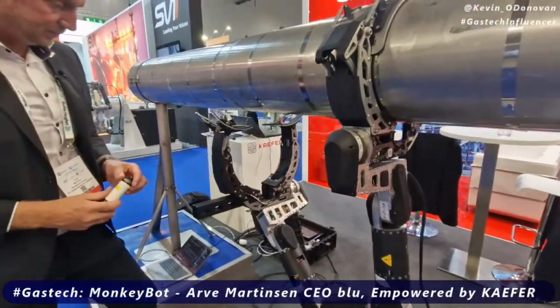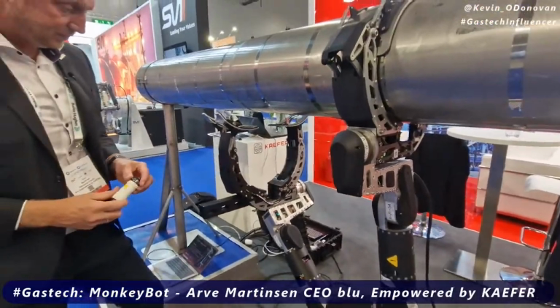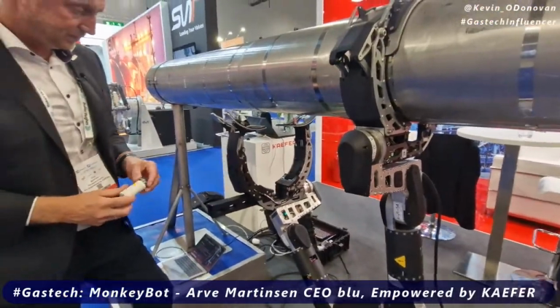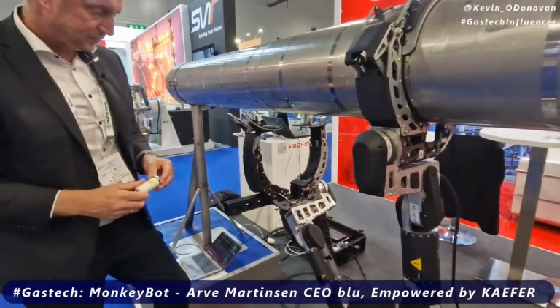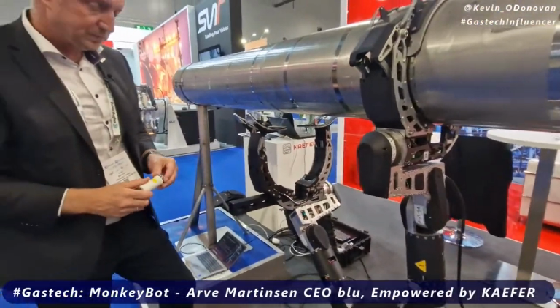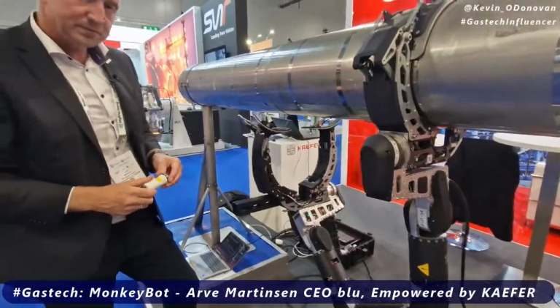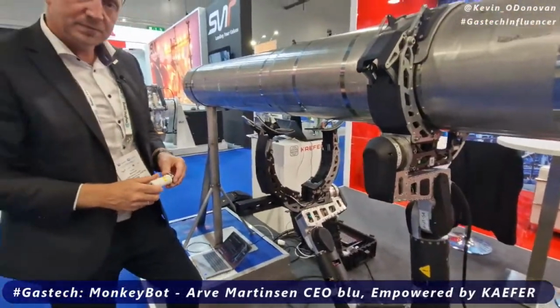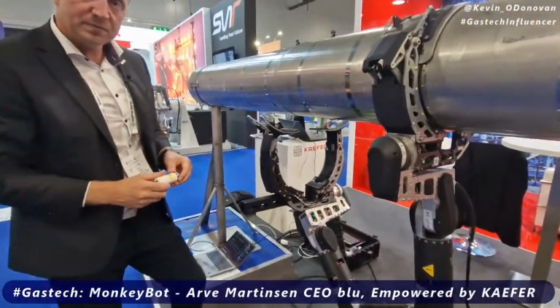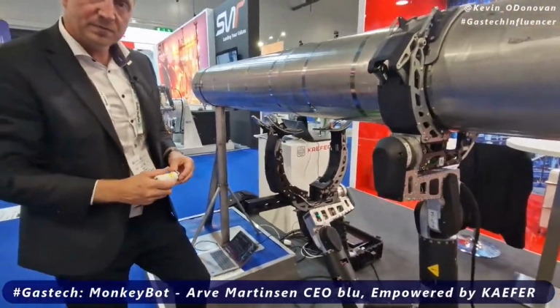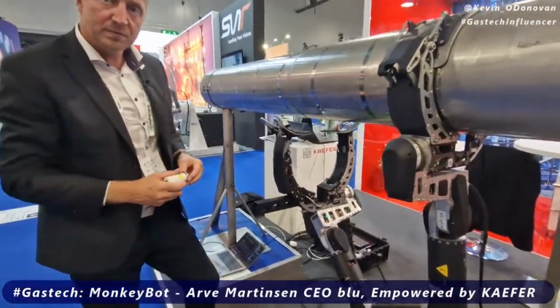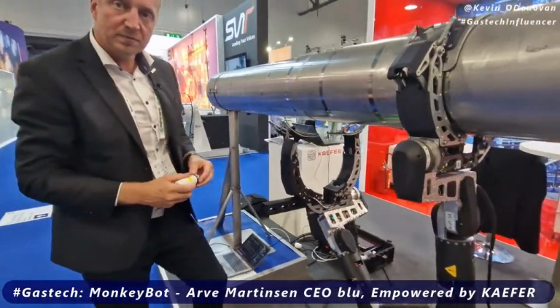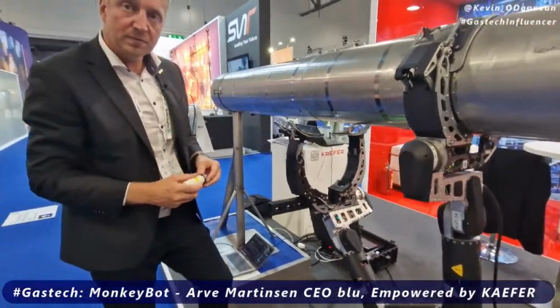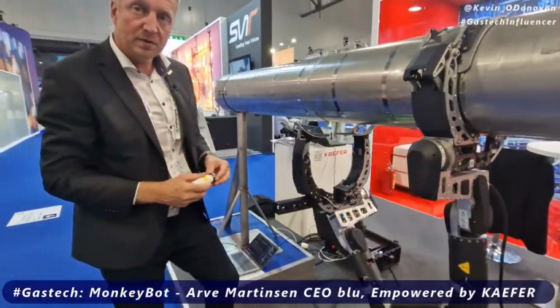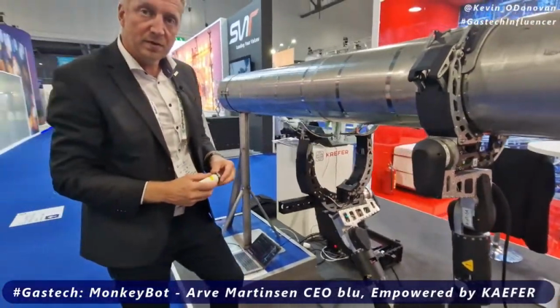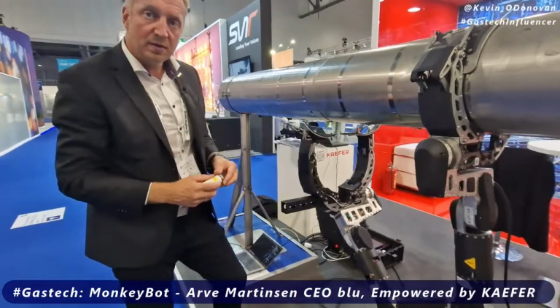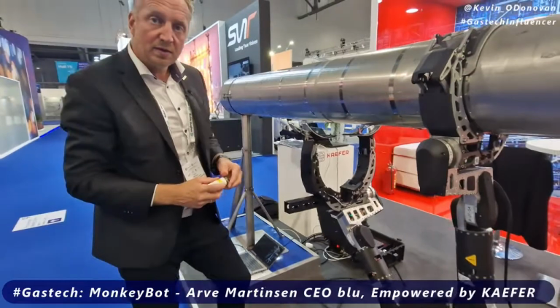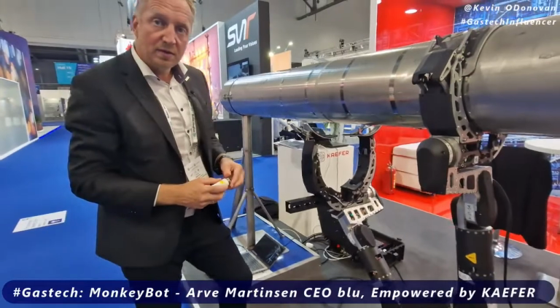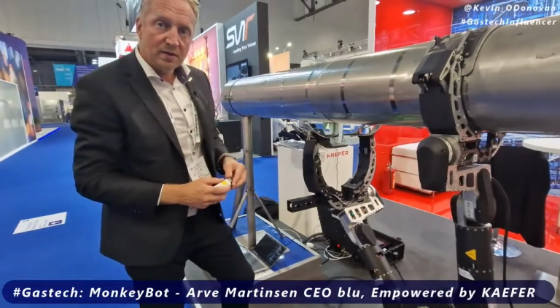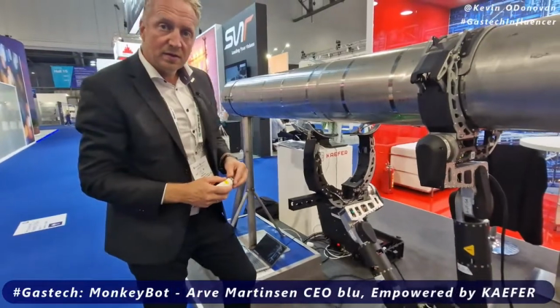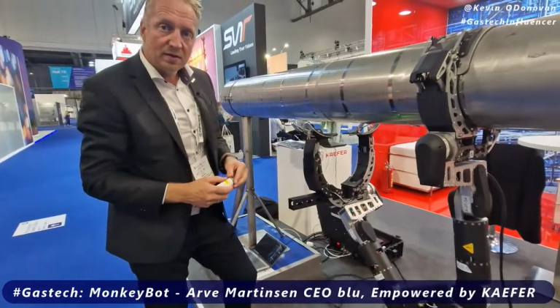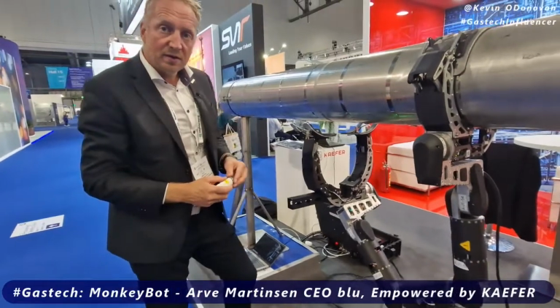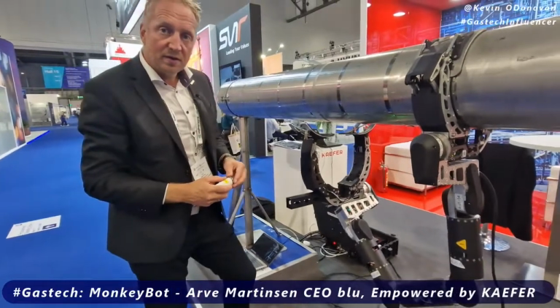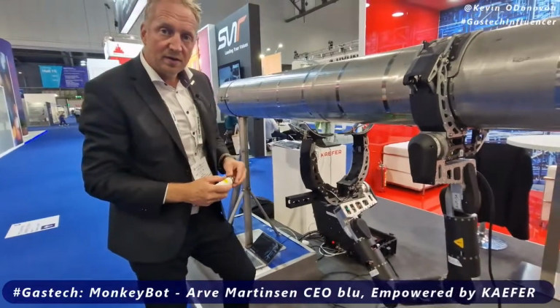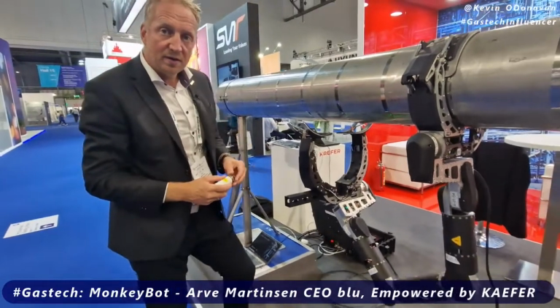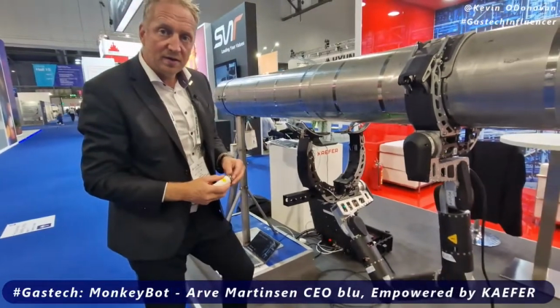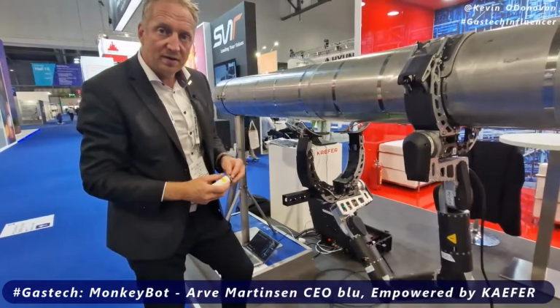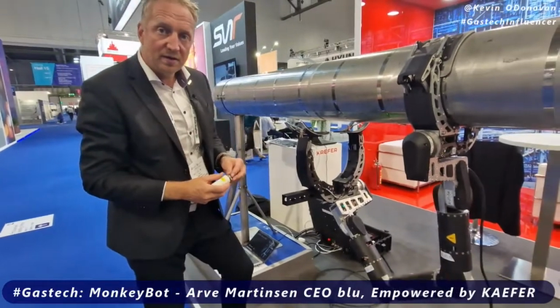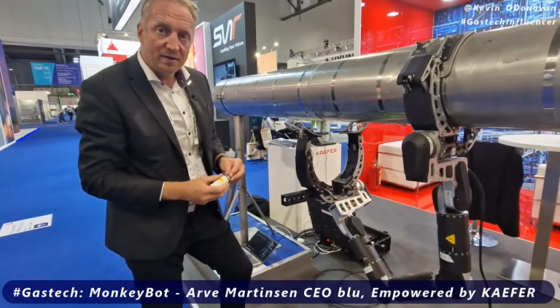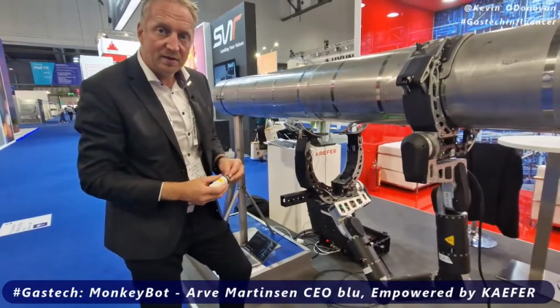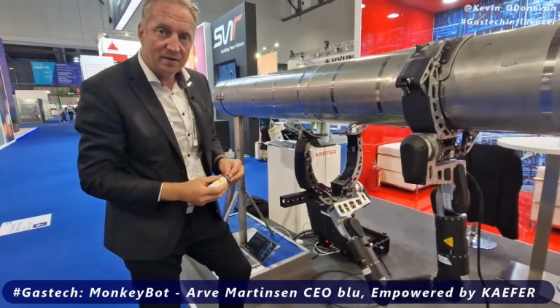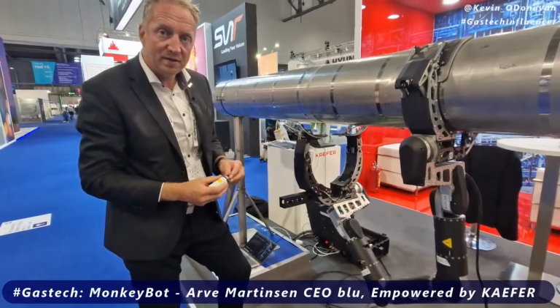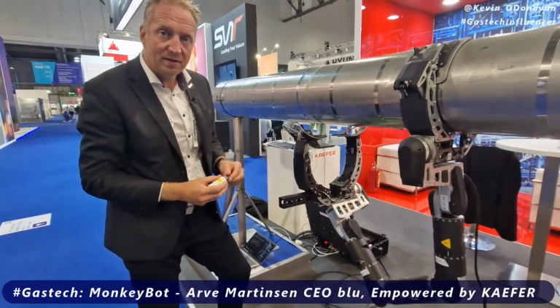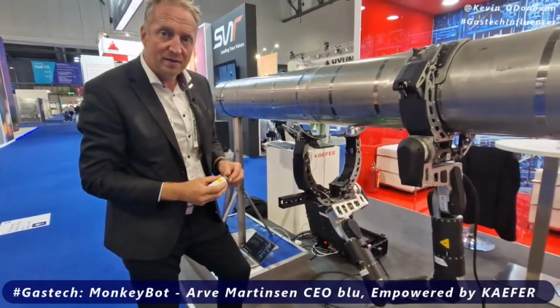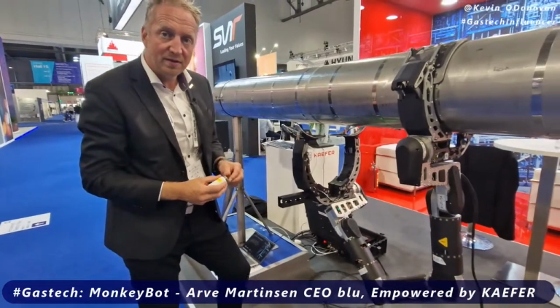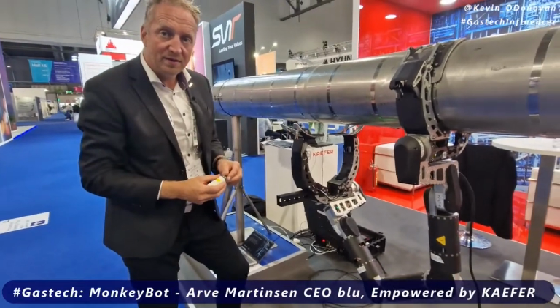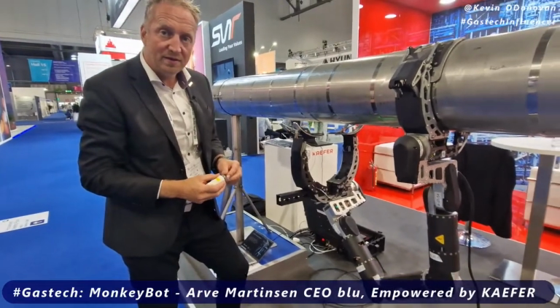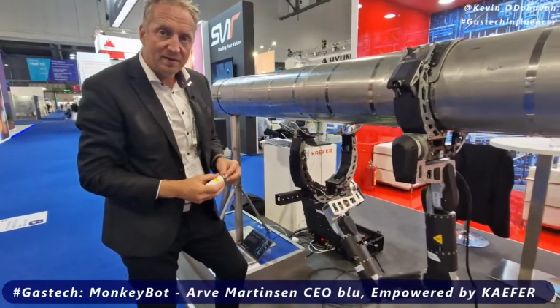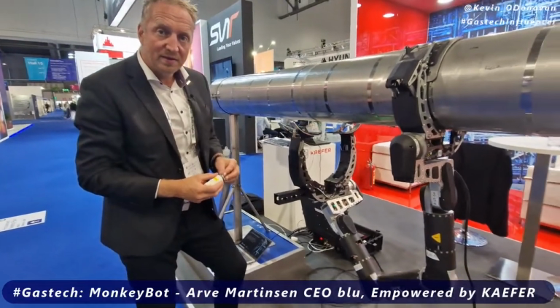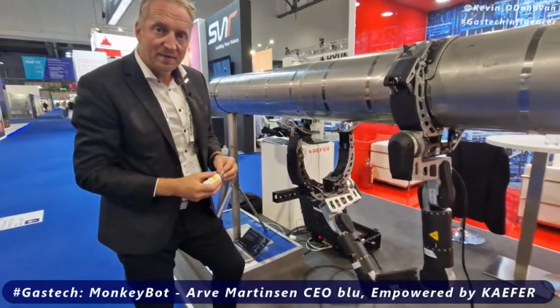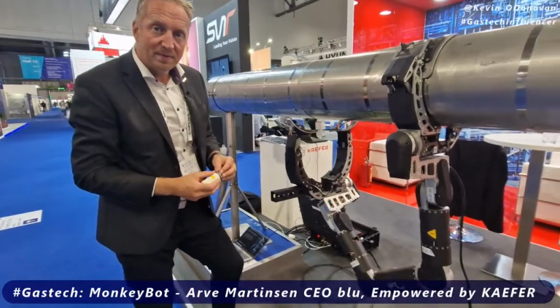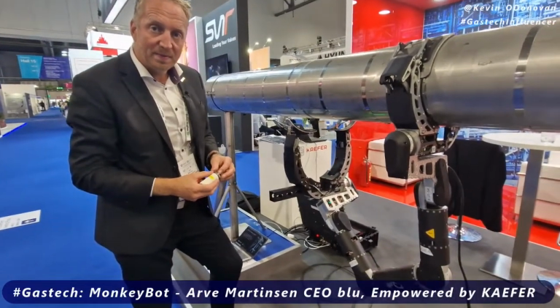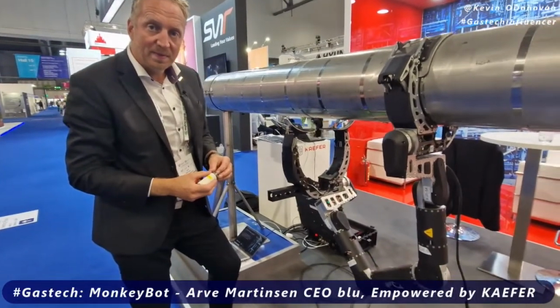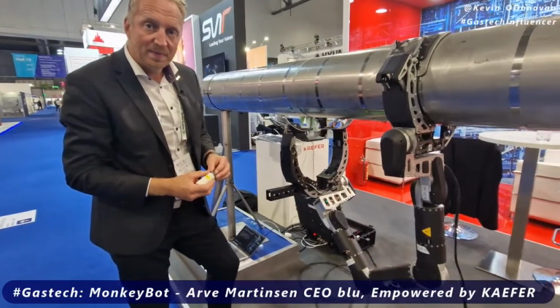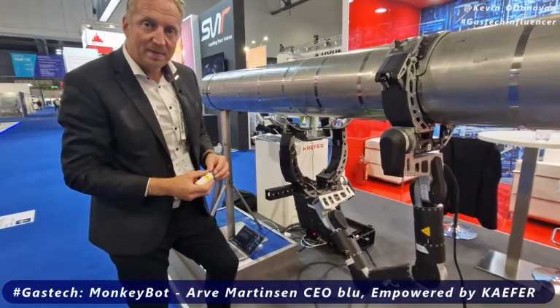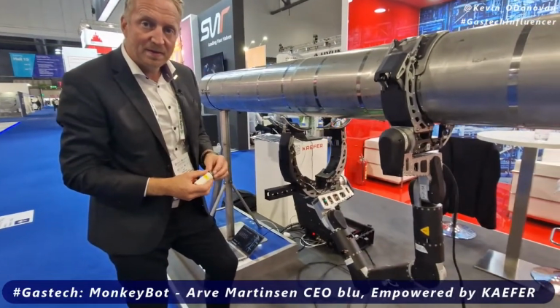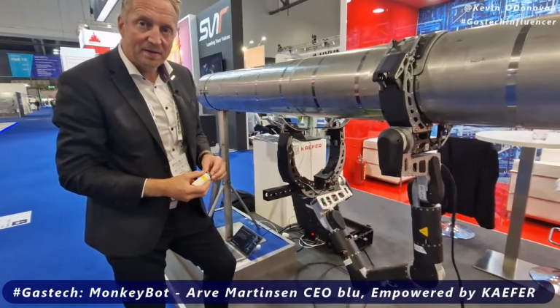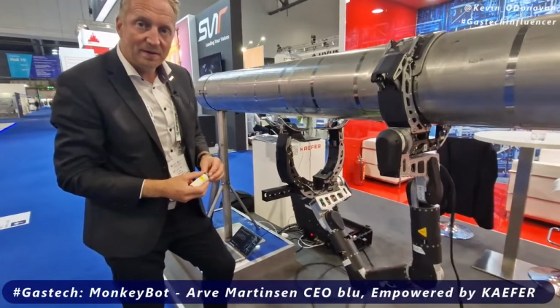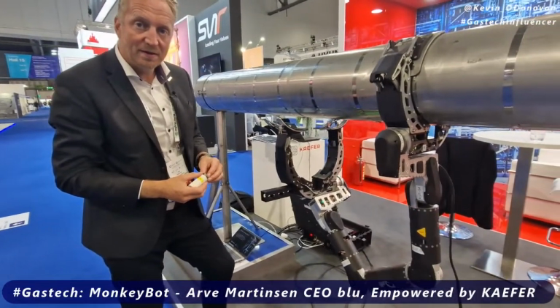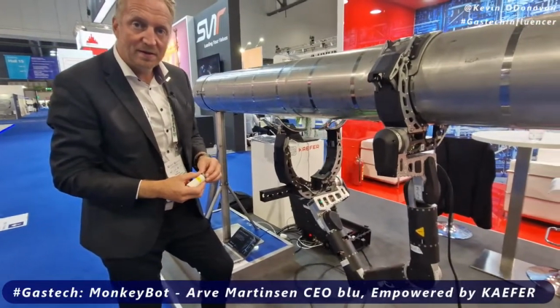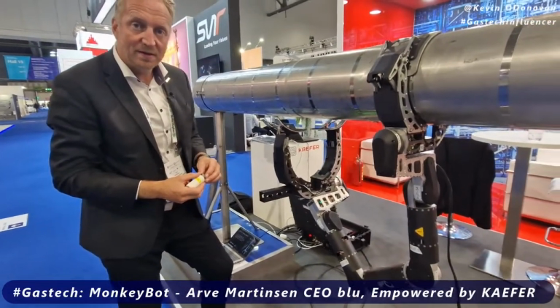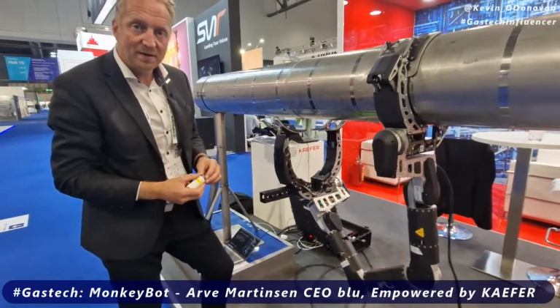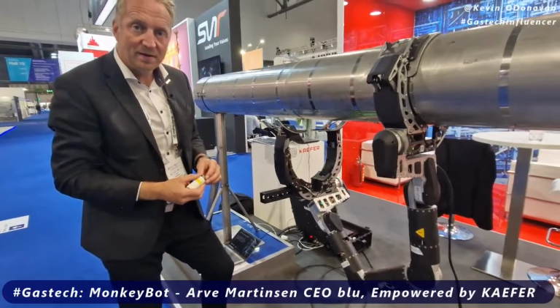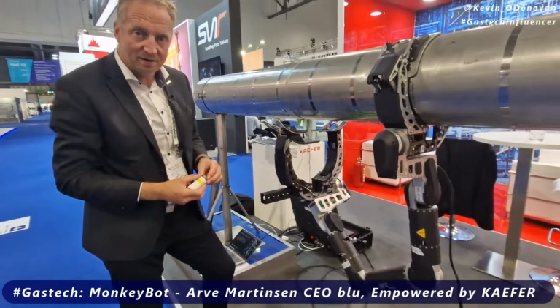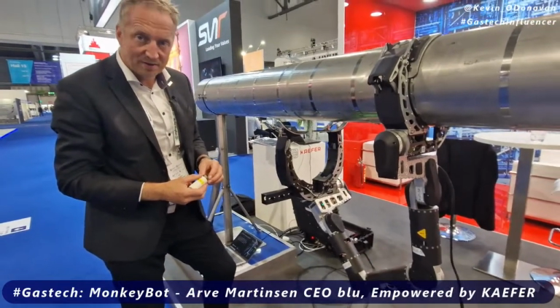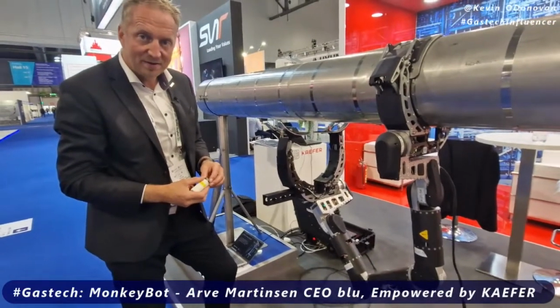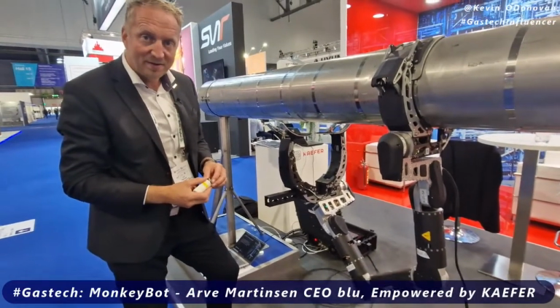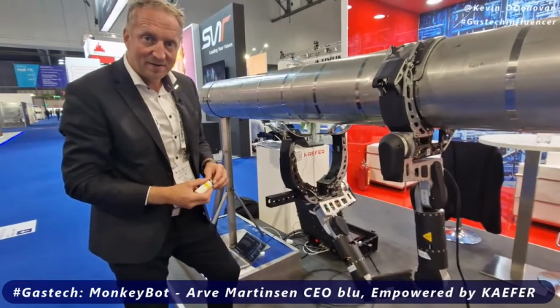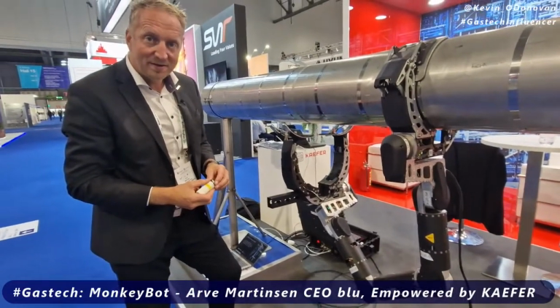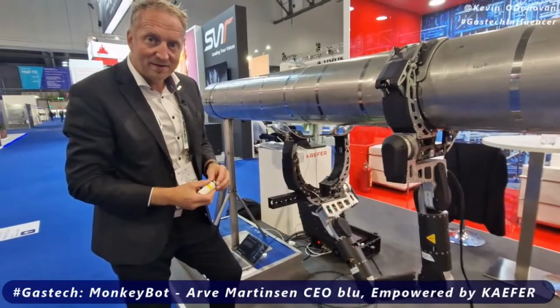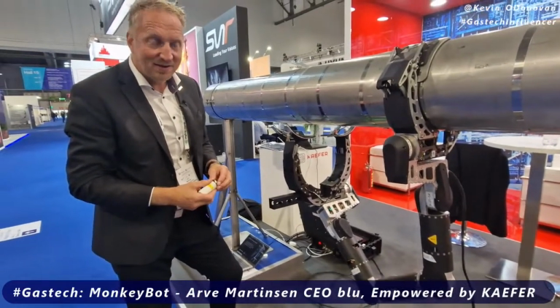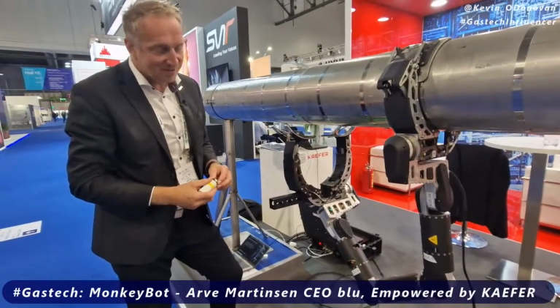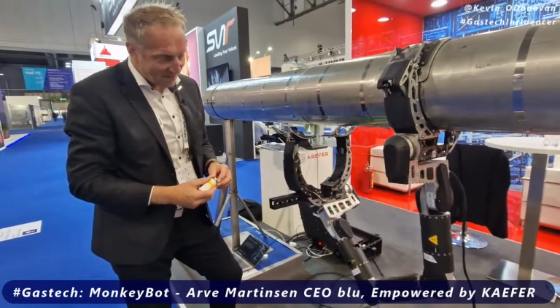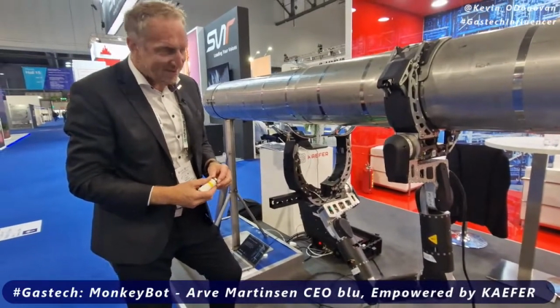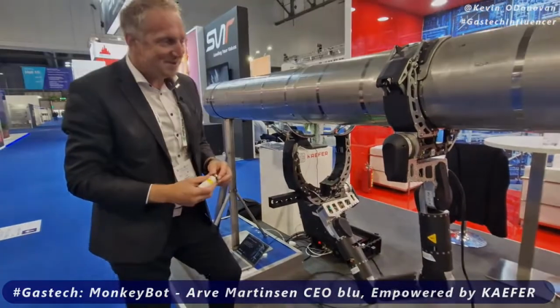It's one of the most innovative things I've seen here this week at GasTech. I wish you well. Thank you.